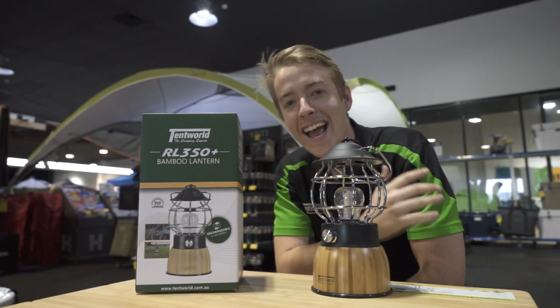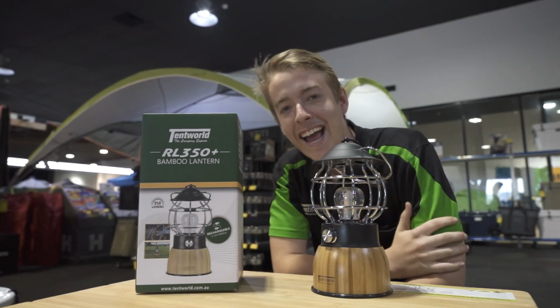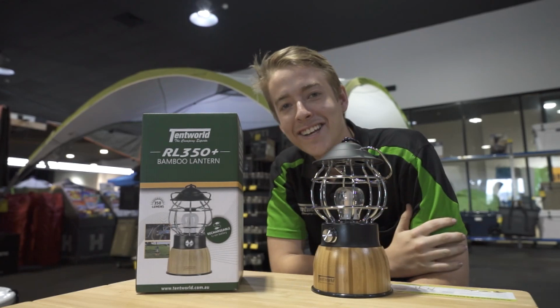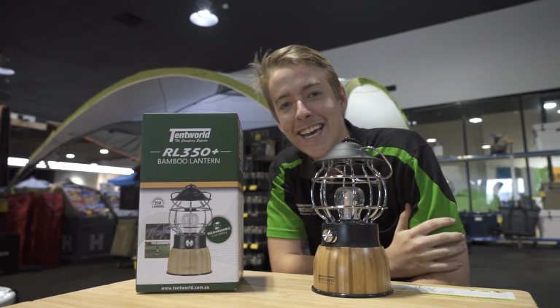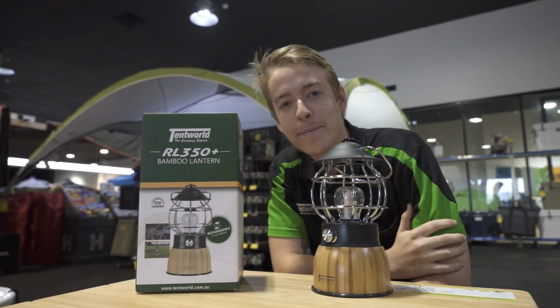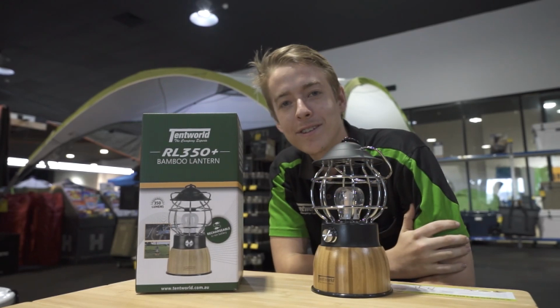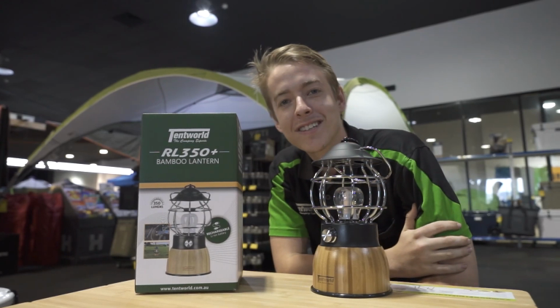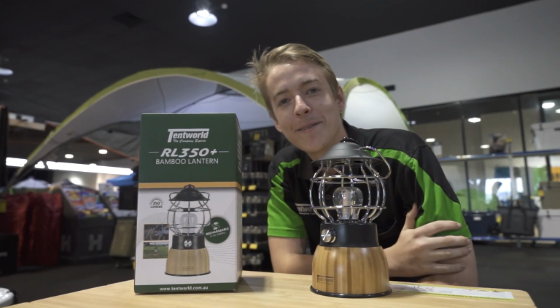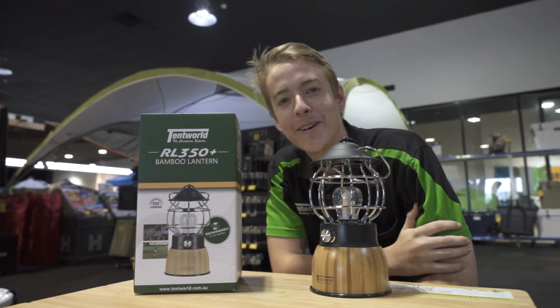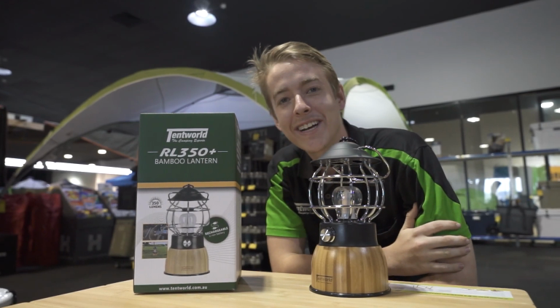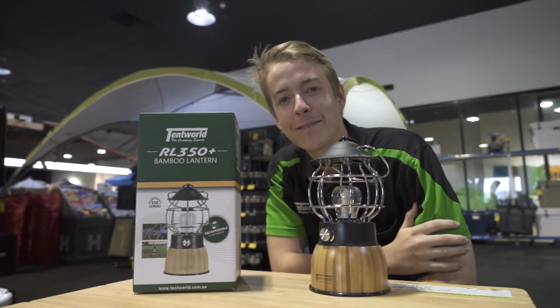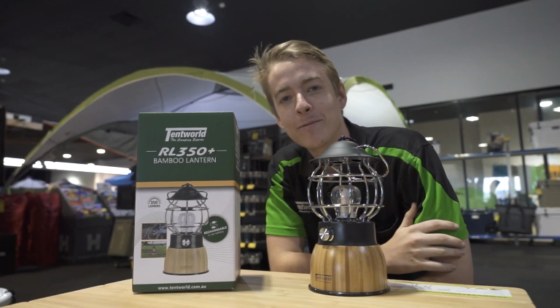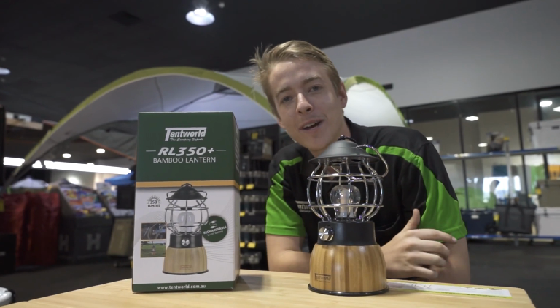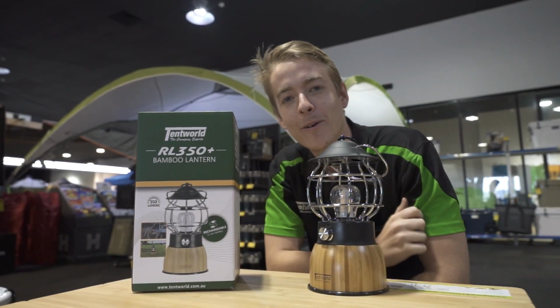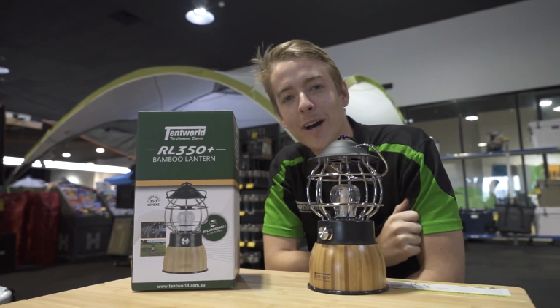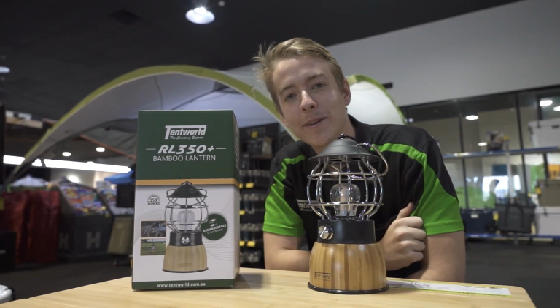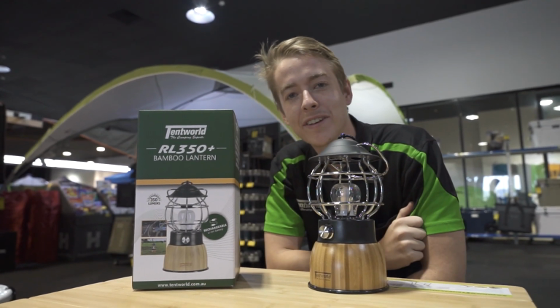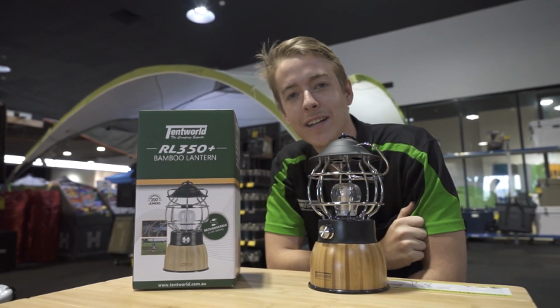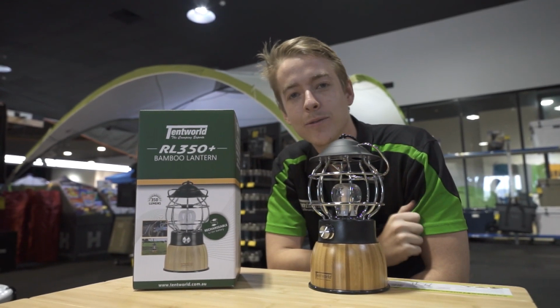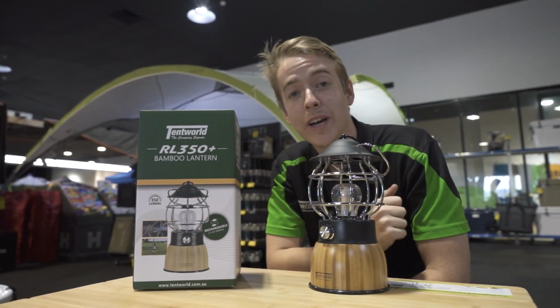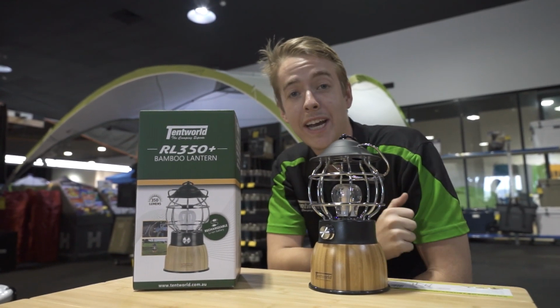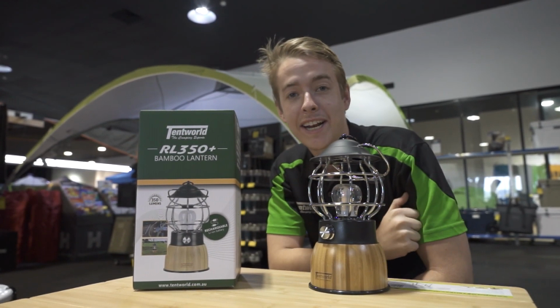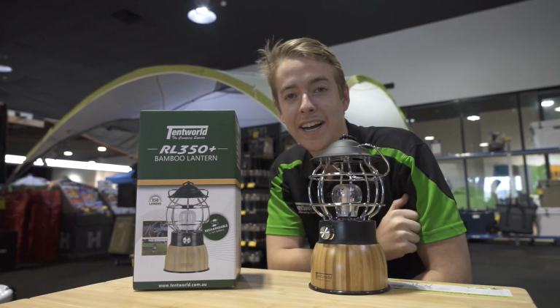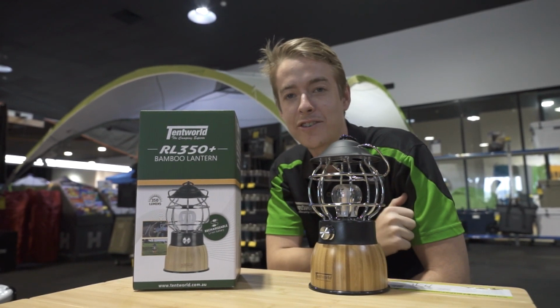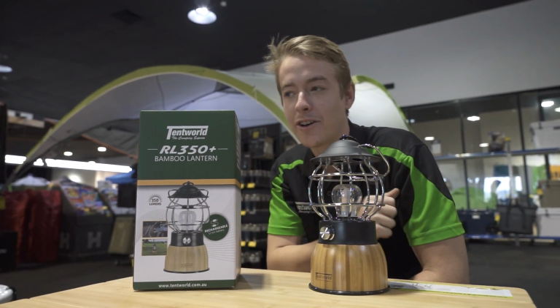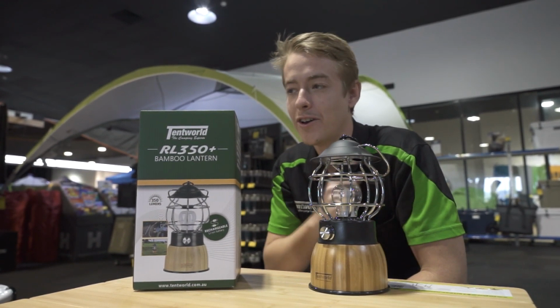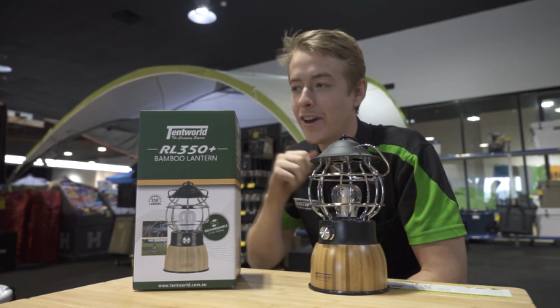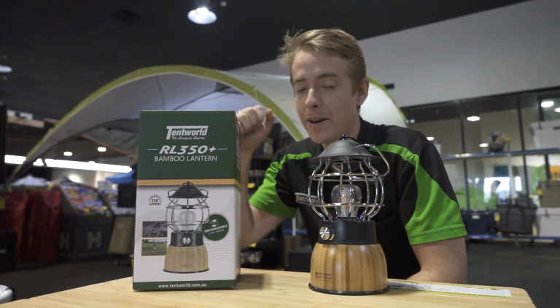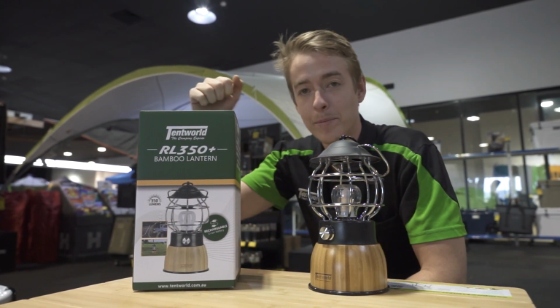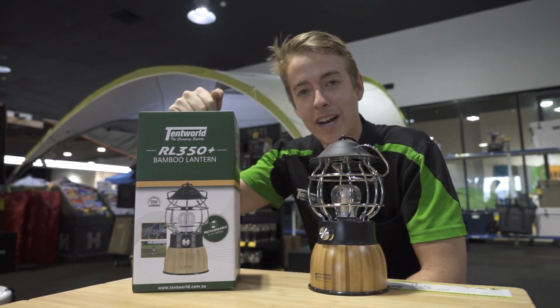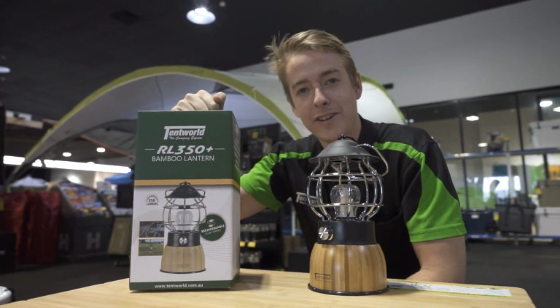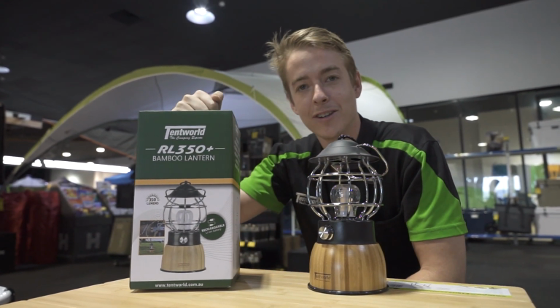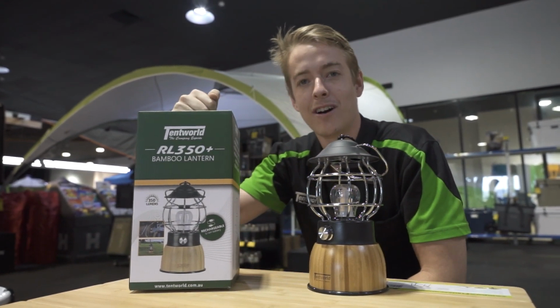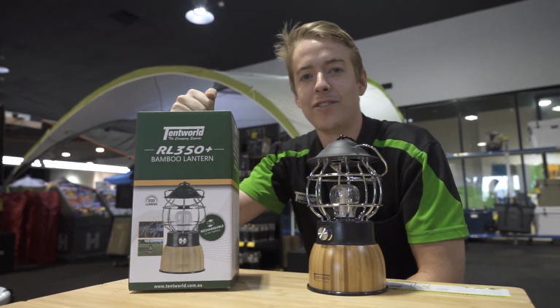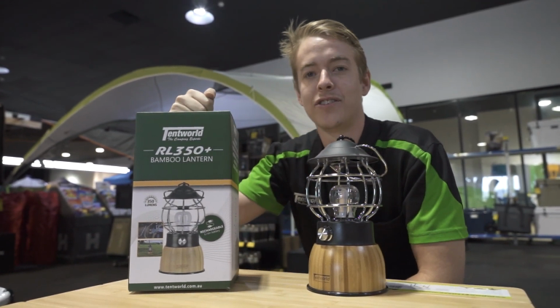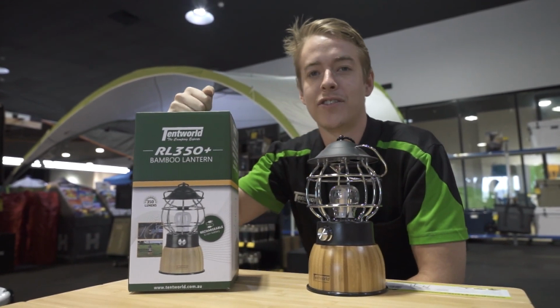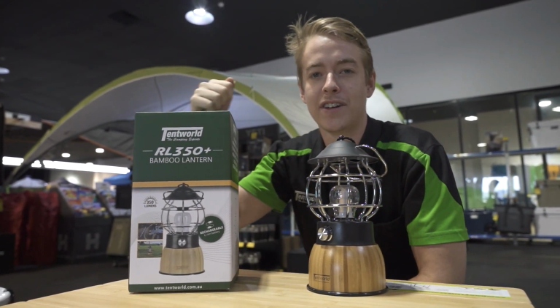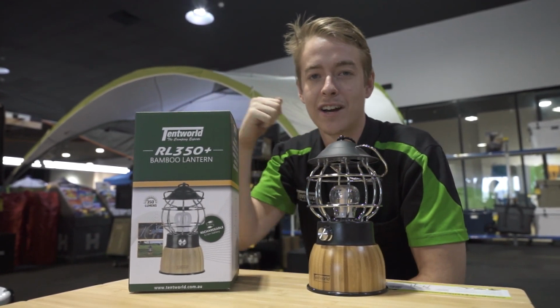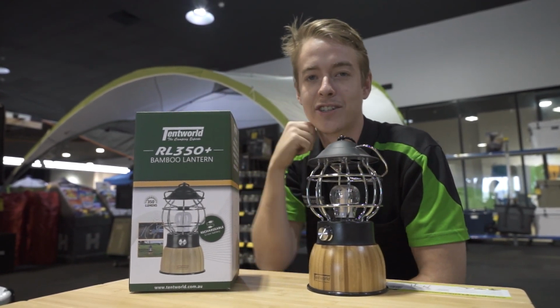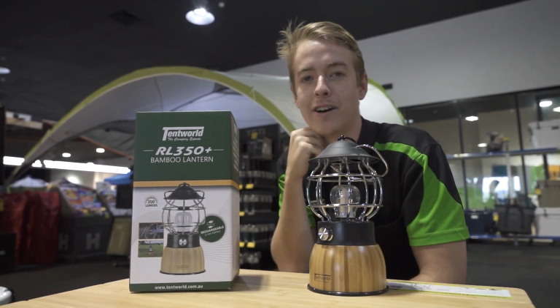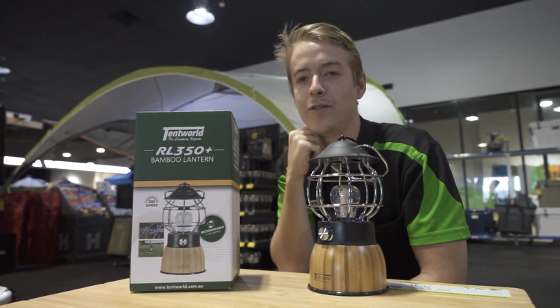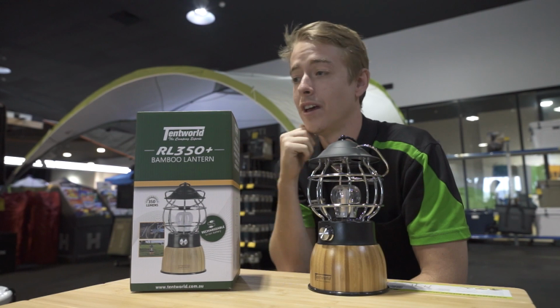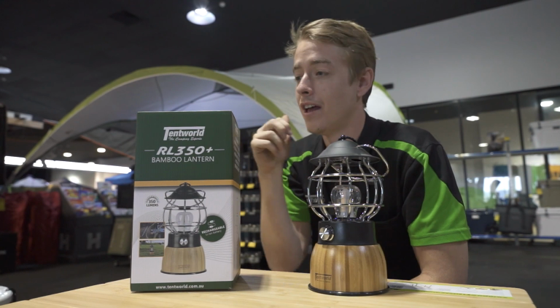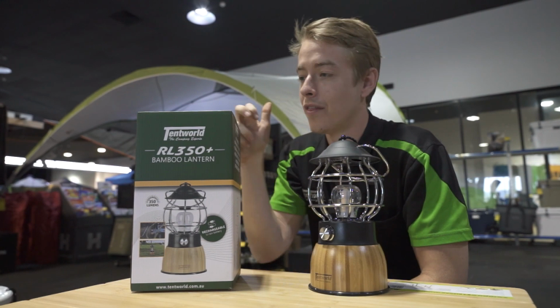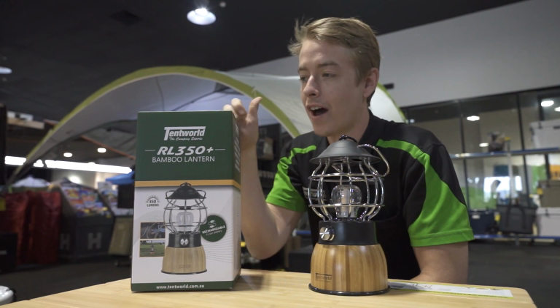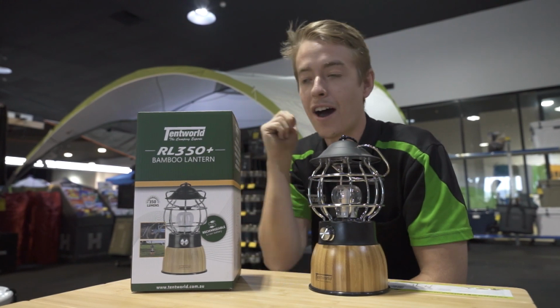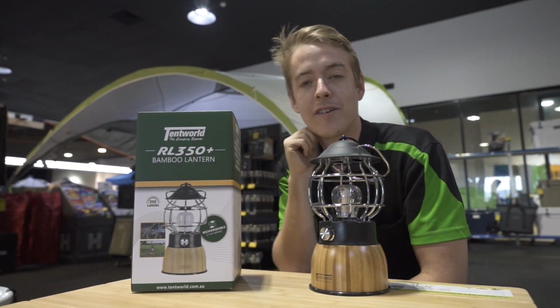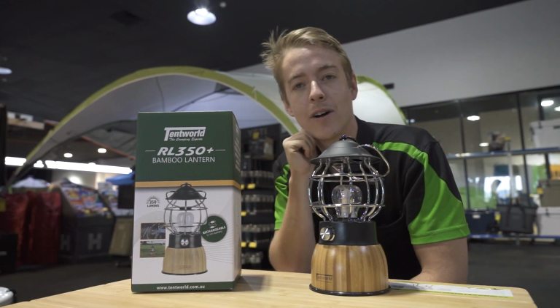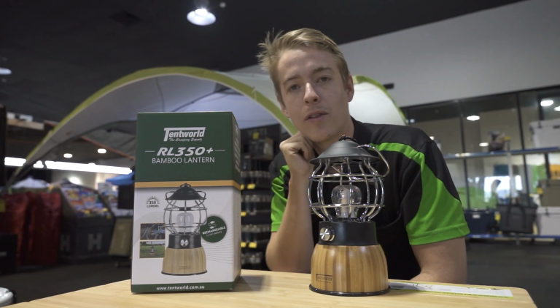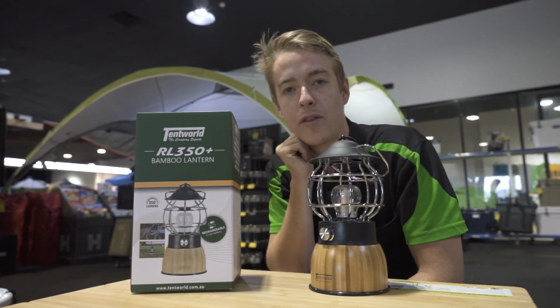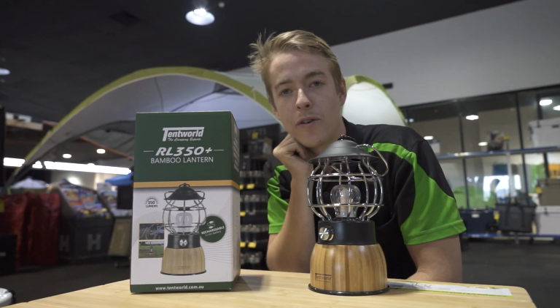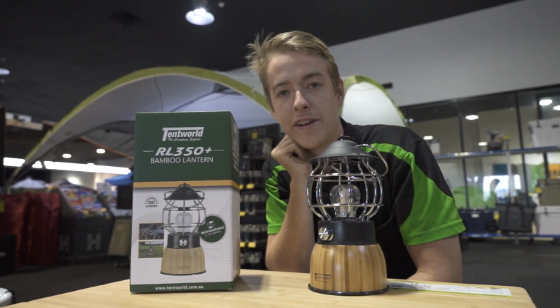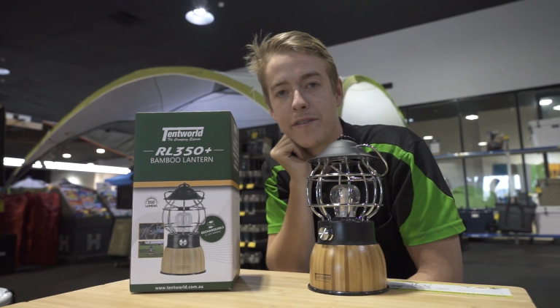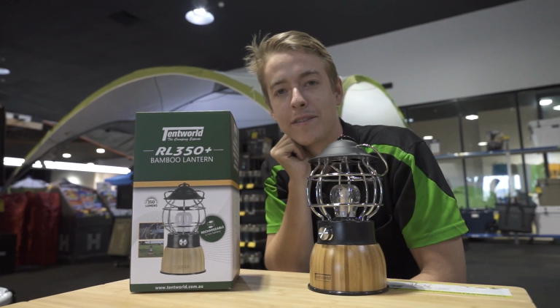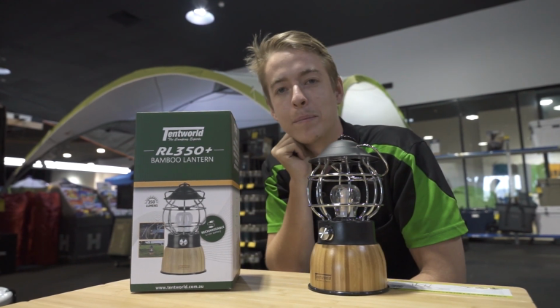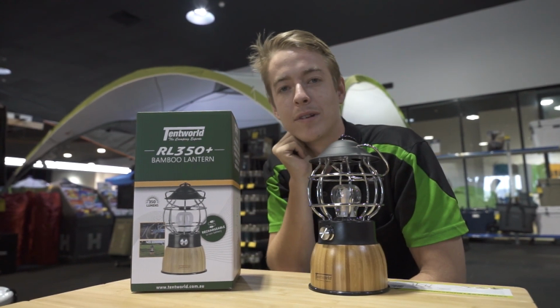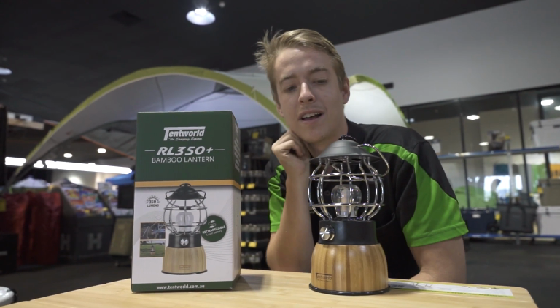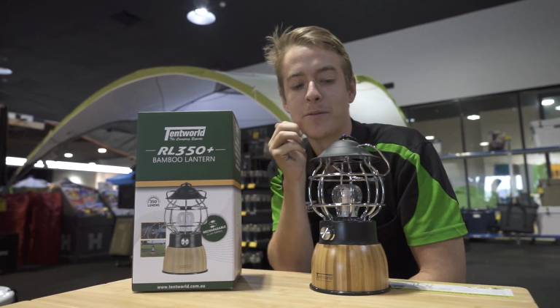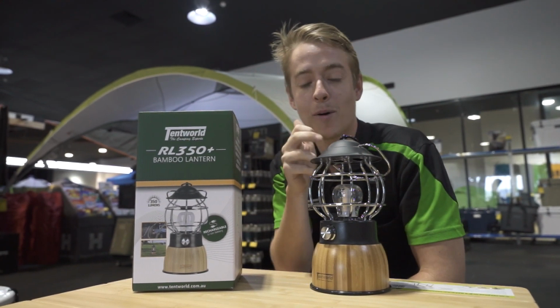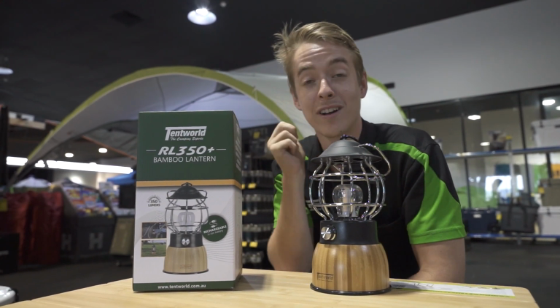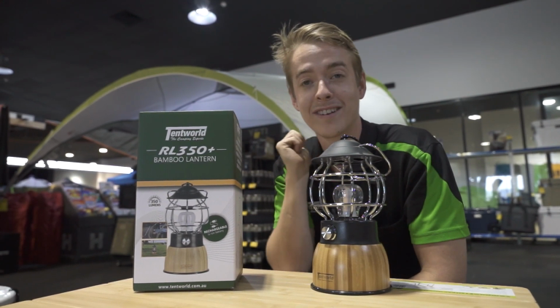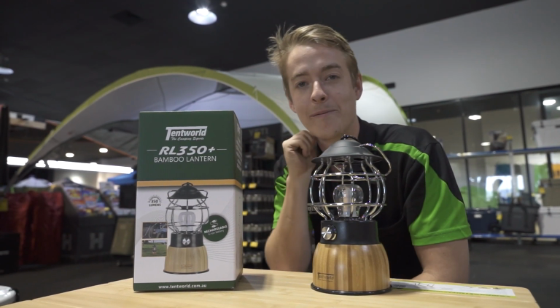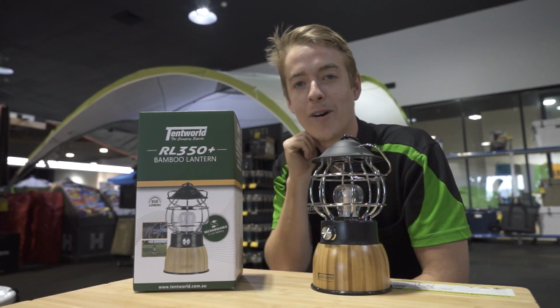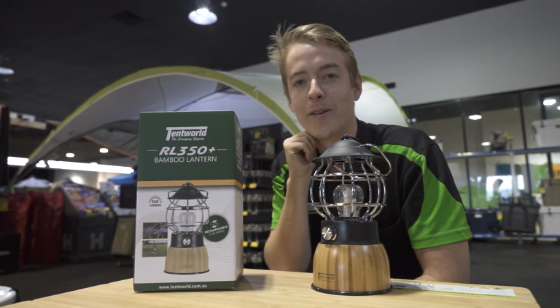Howdy campers, it's Liam here again from Tentworld up in Townsville. Today I'm here to show you around a brand new light that's just hit our shelves — the RL350 Plus by Tentworld.